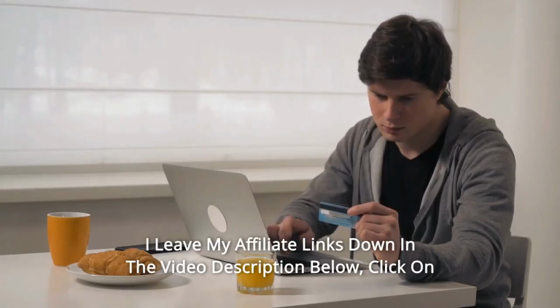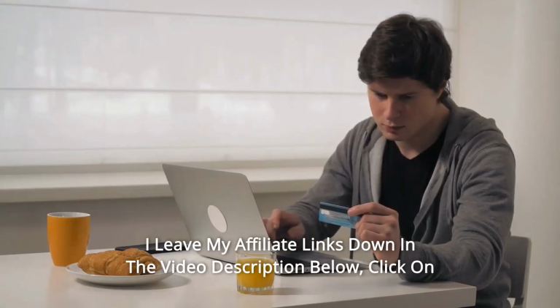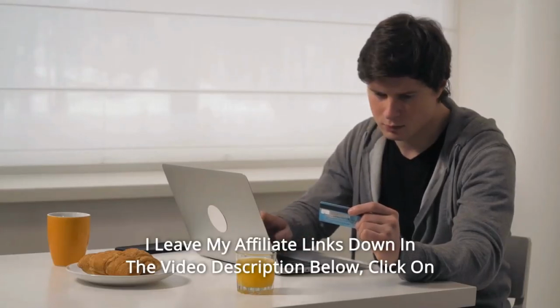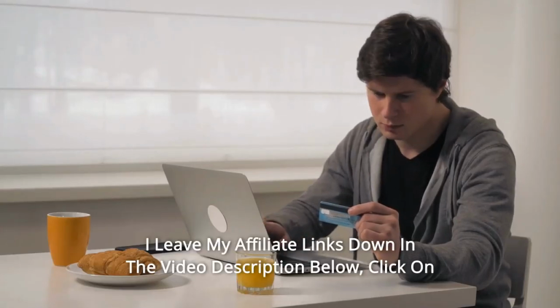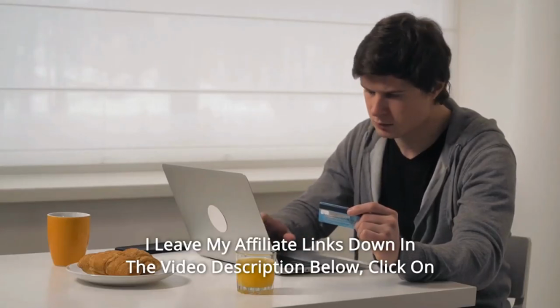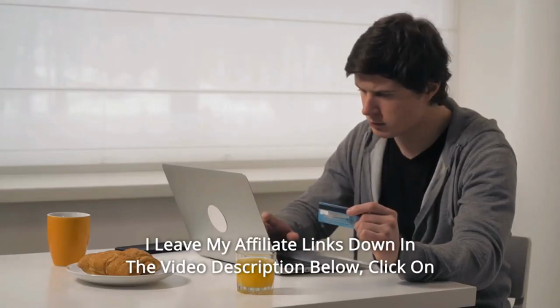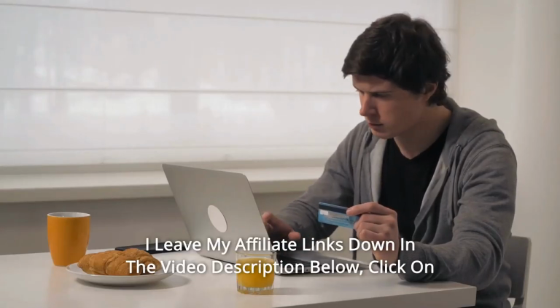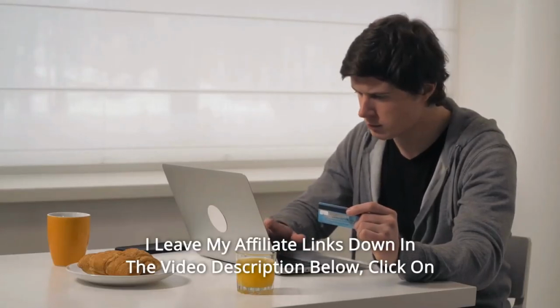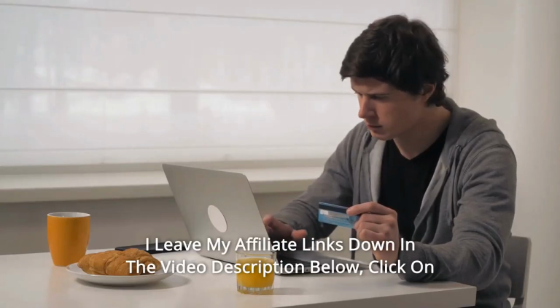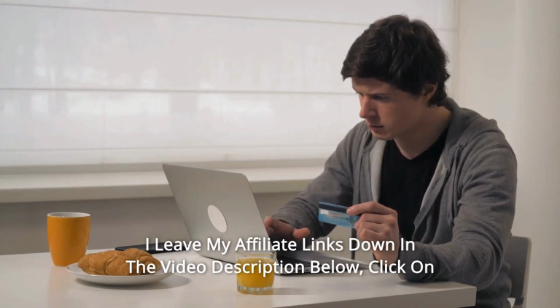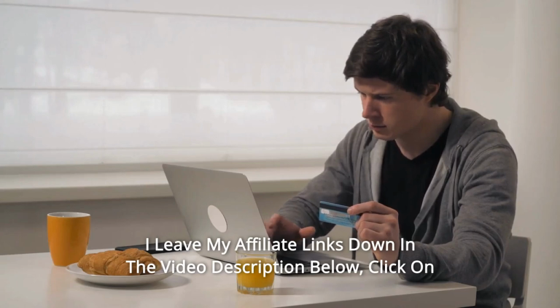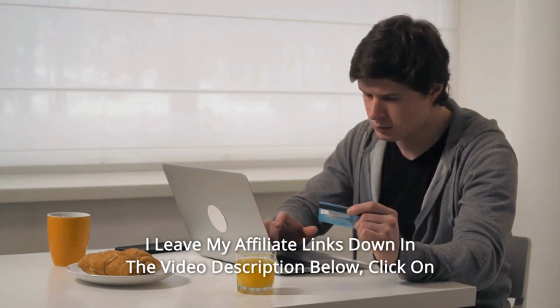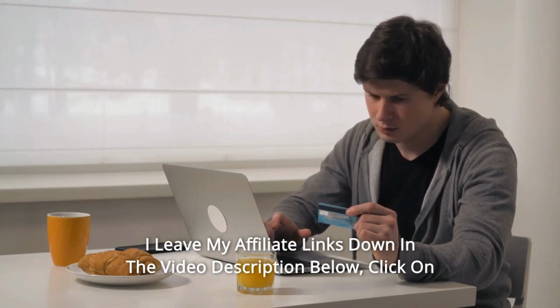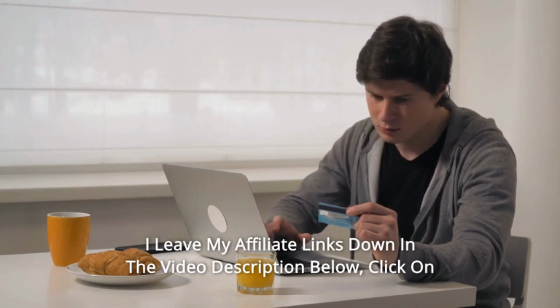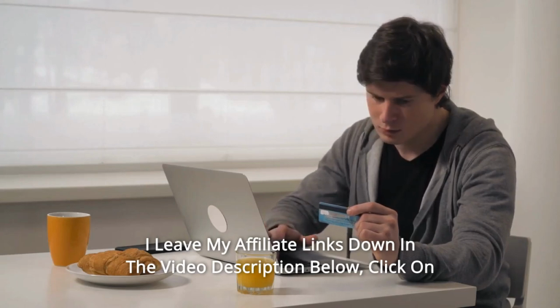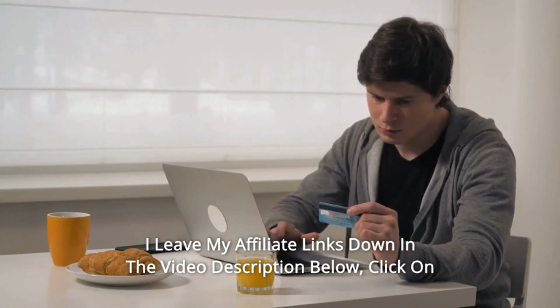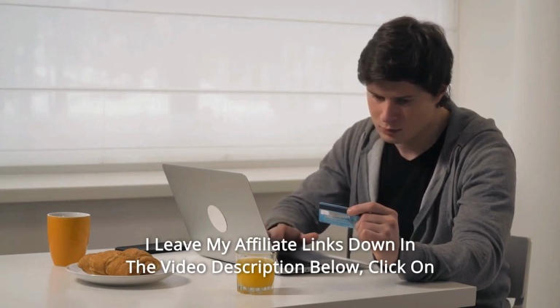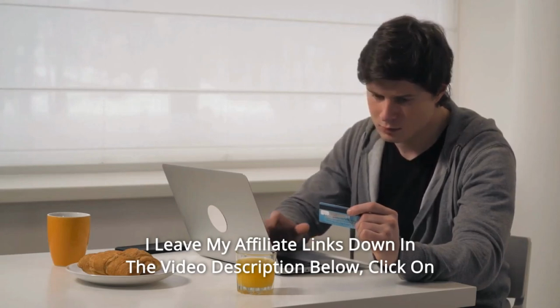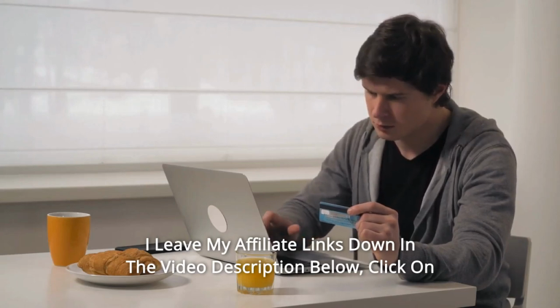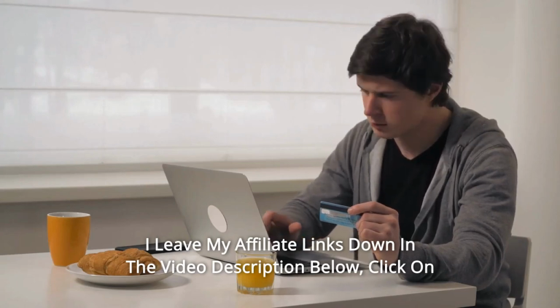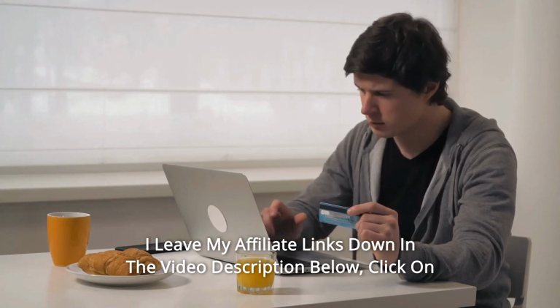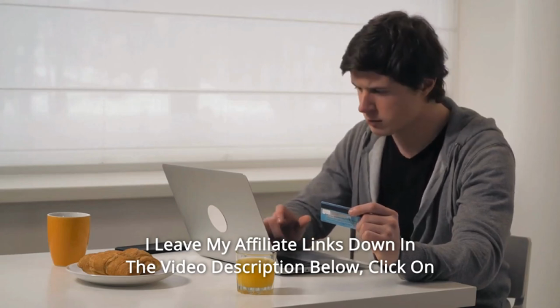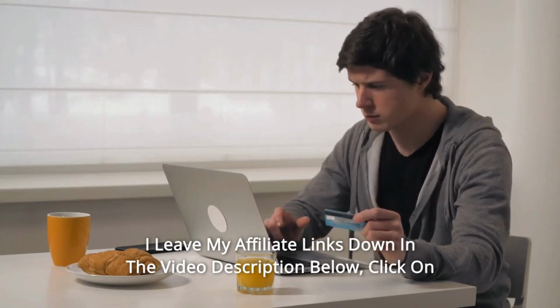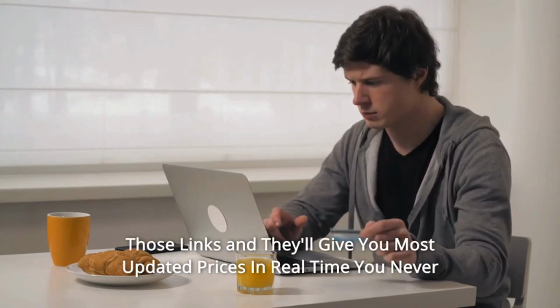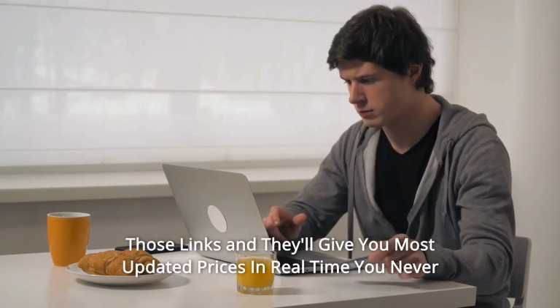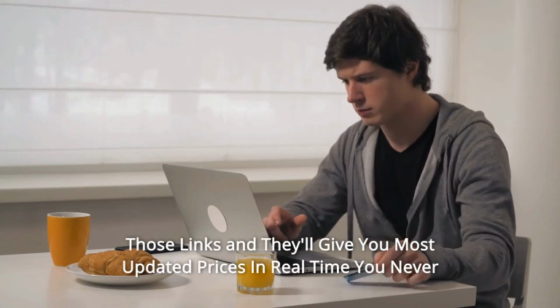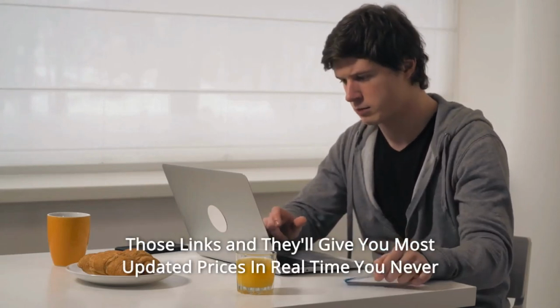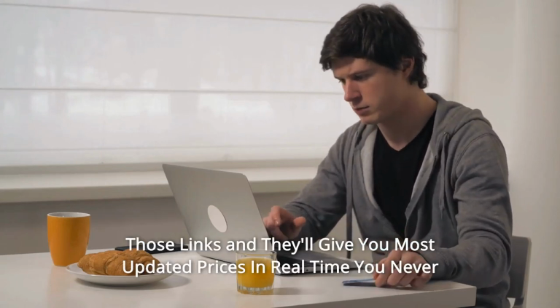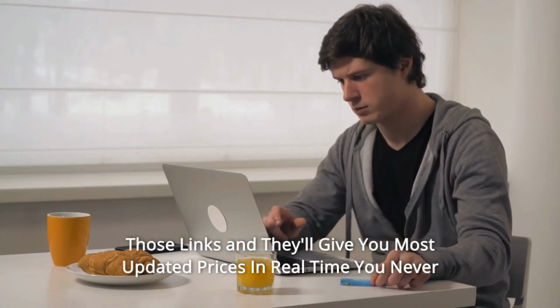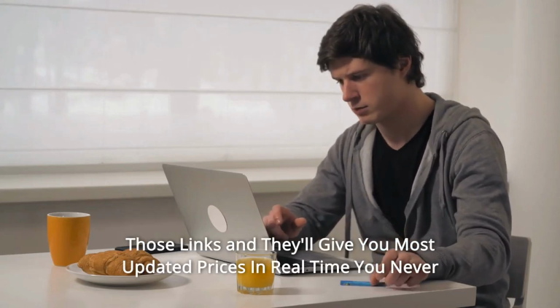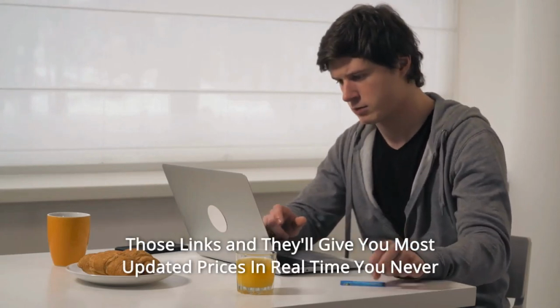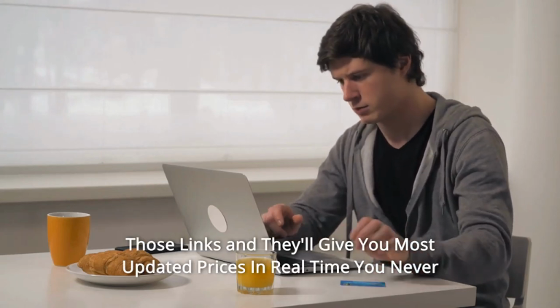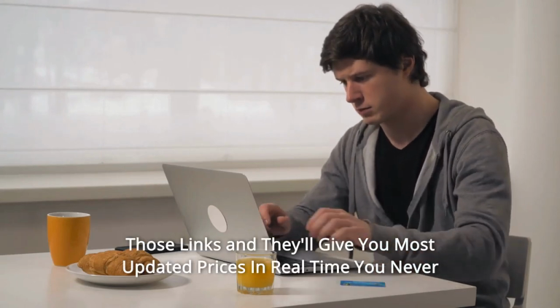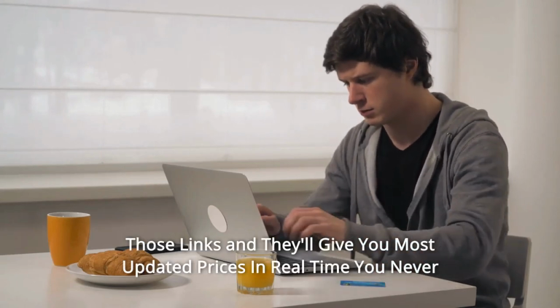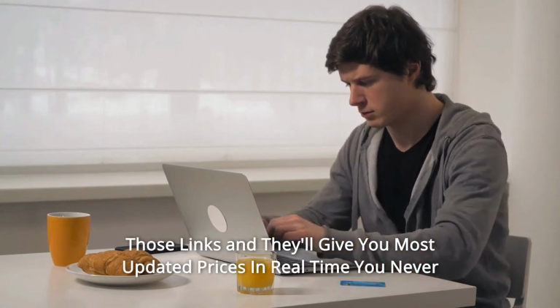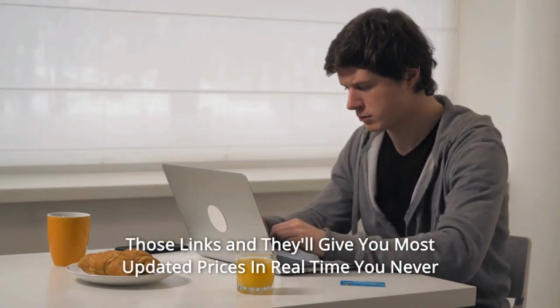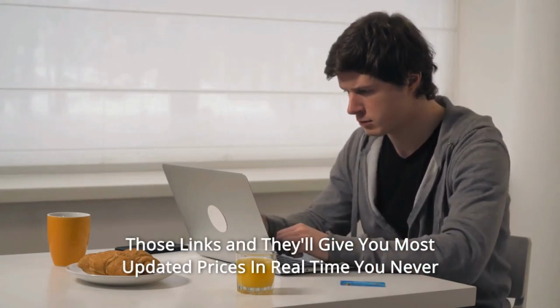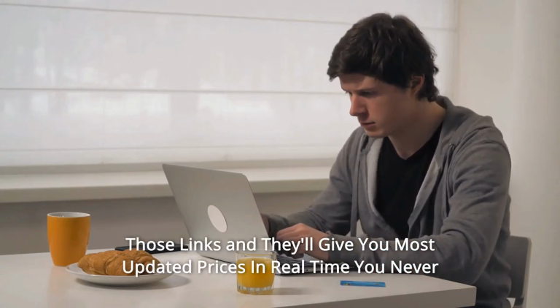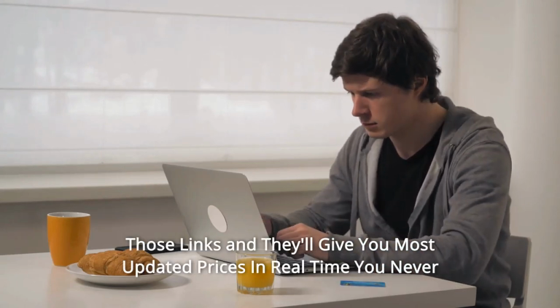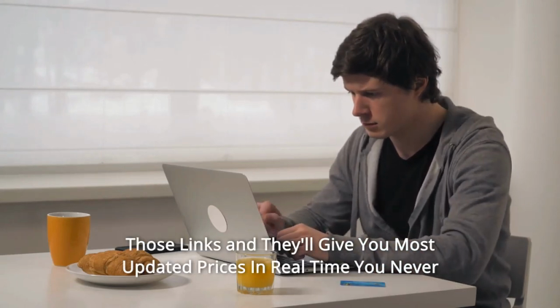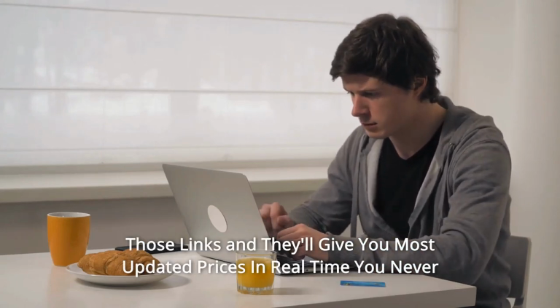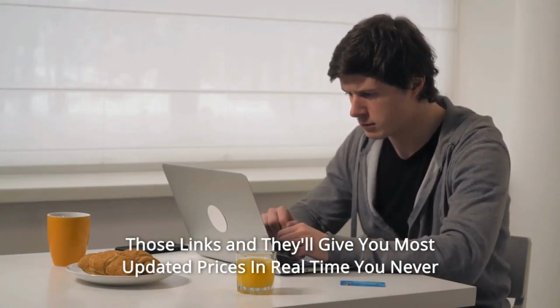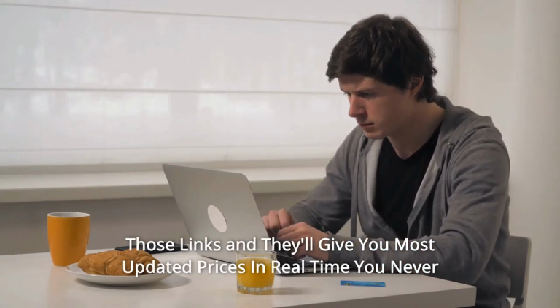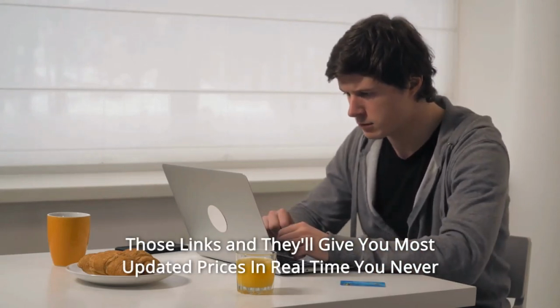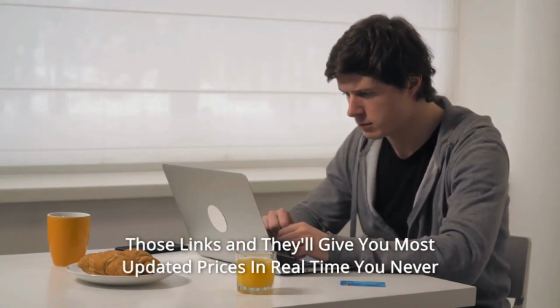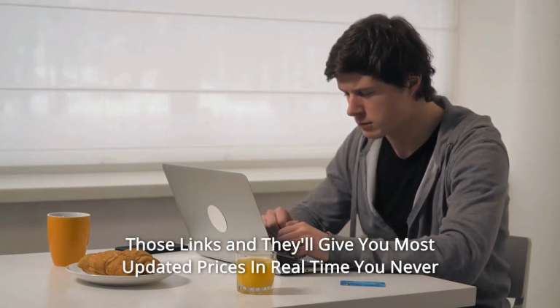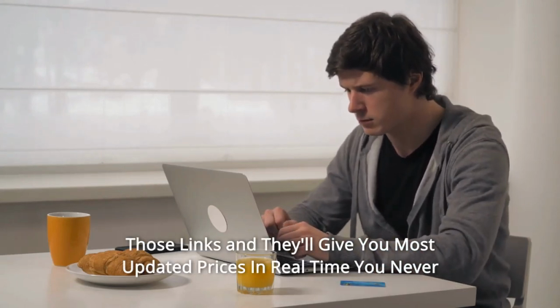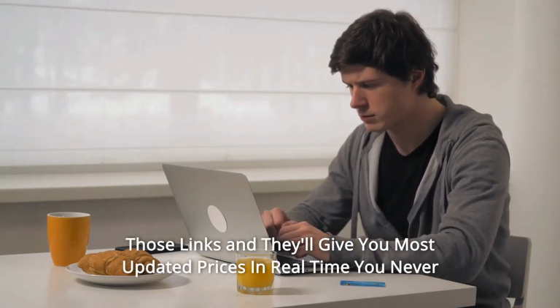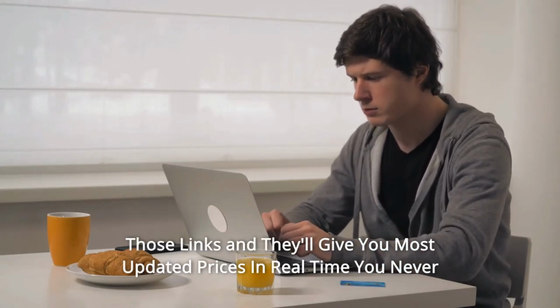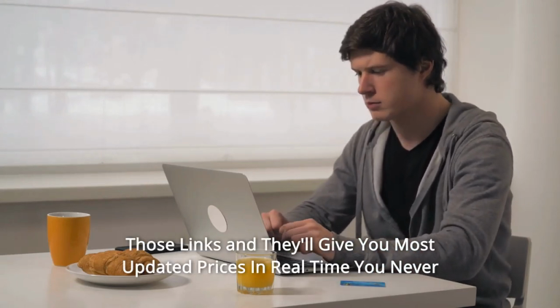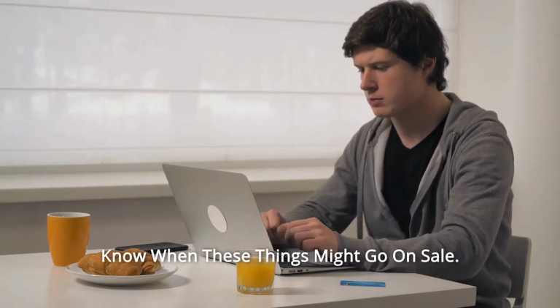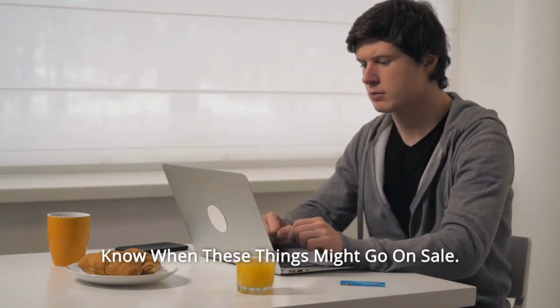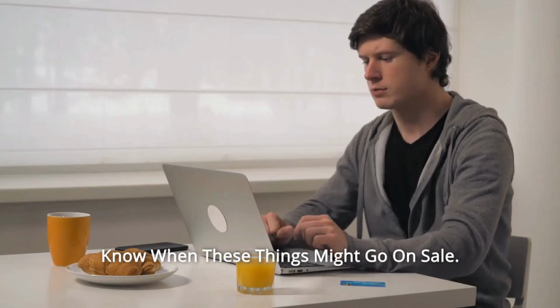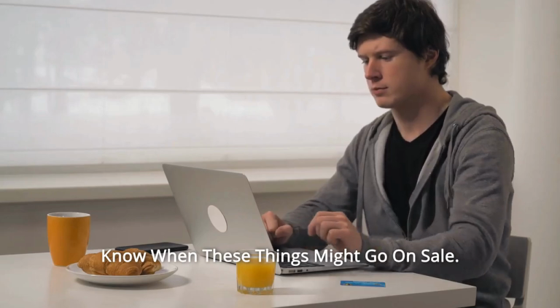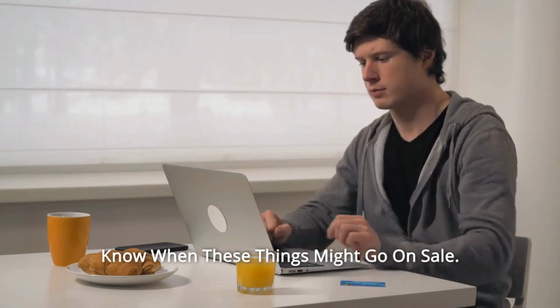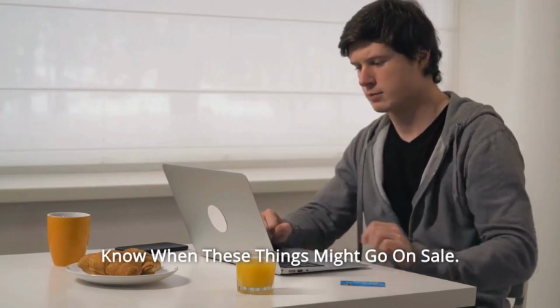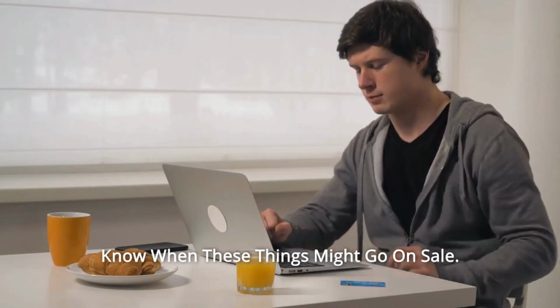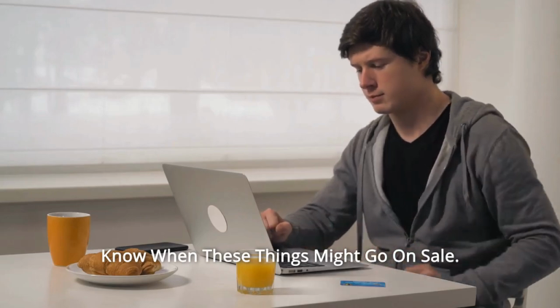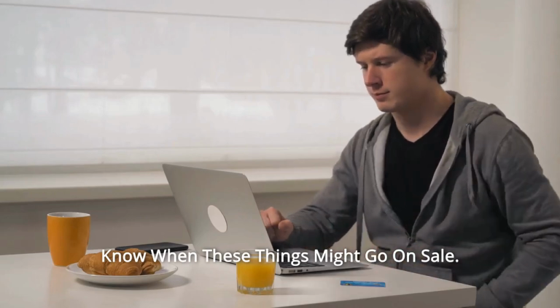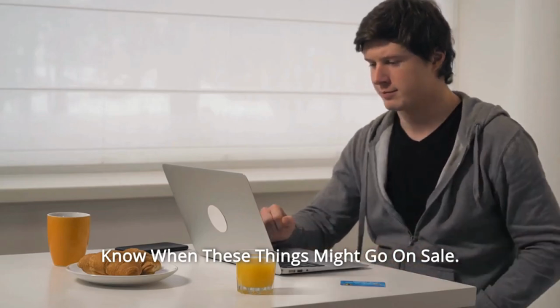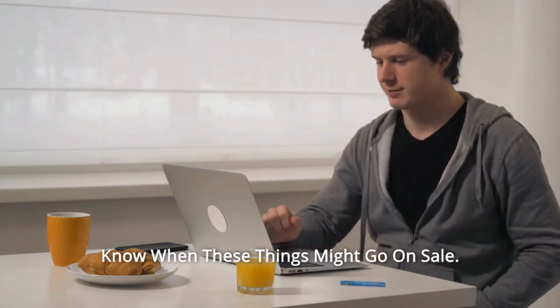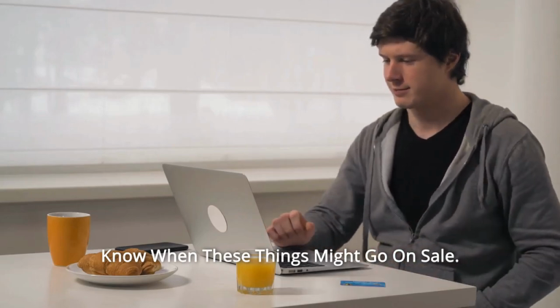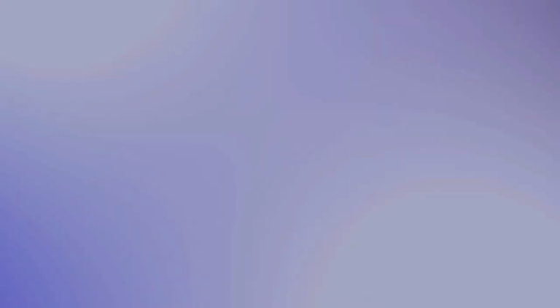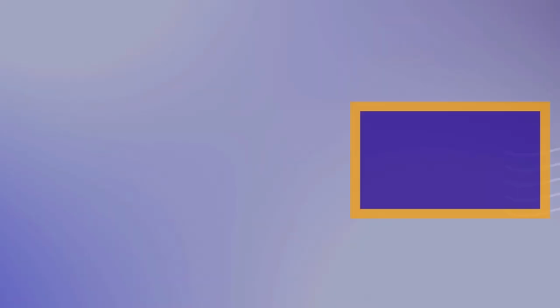I've left my affiliate links down in the video description below. Click on those links and they'll give you the most updated prices in real time — you never know when these things might go on sale.